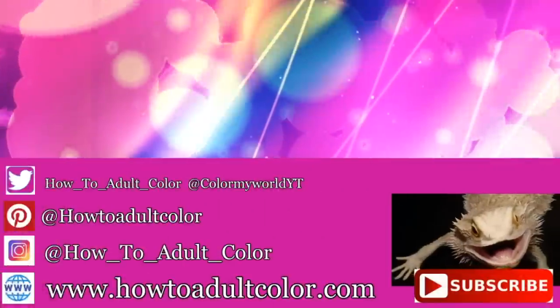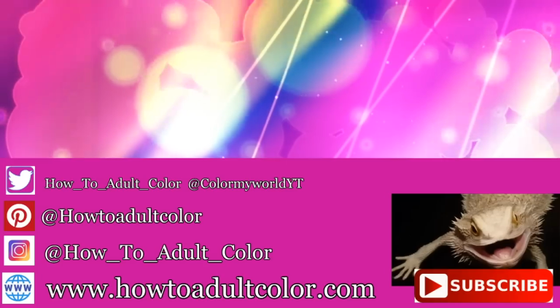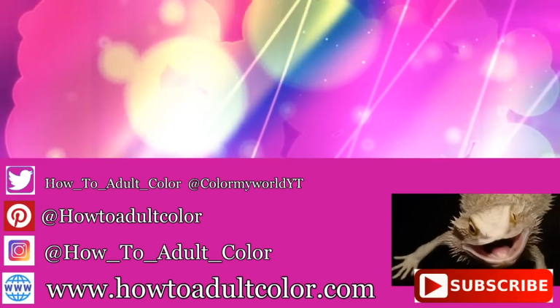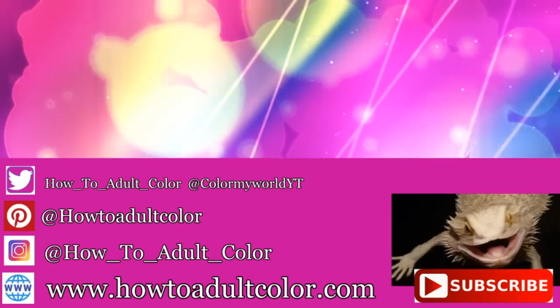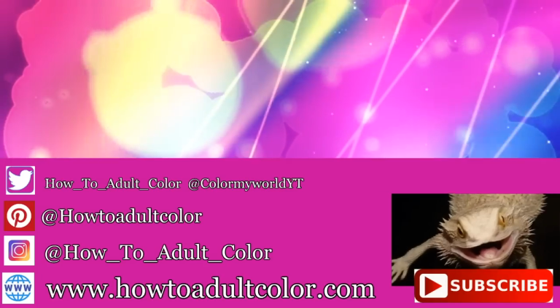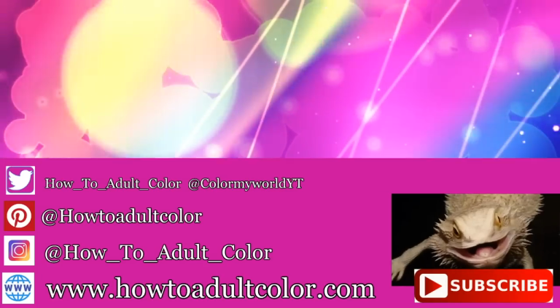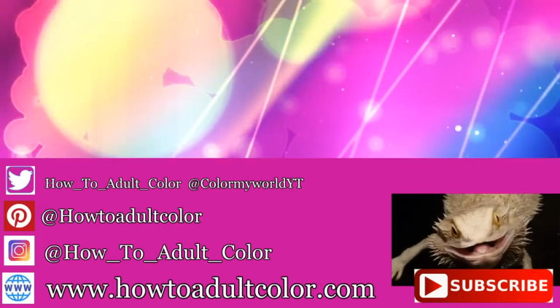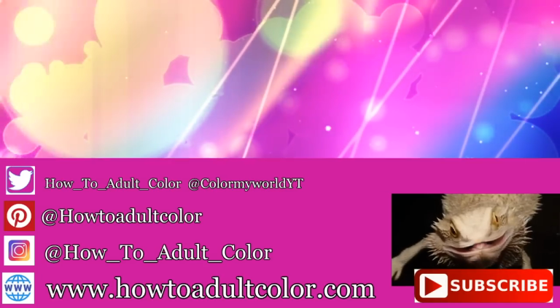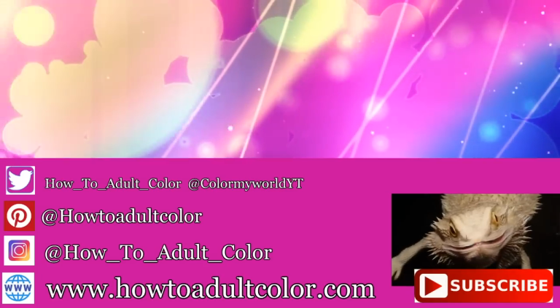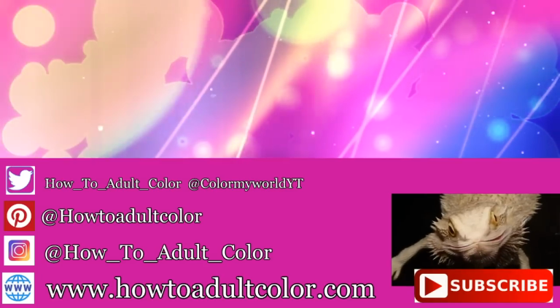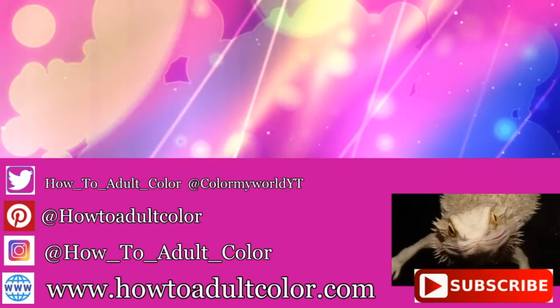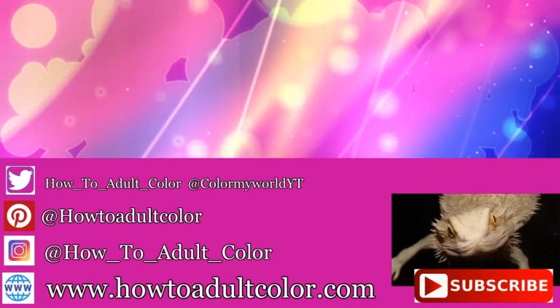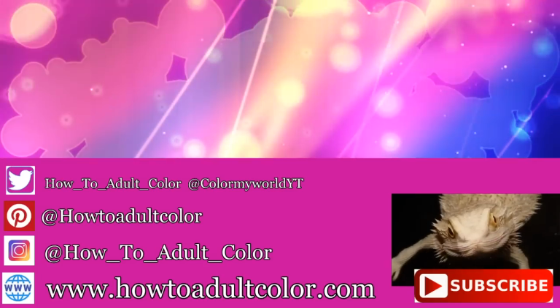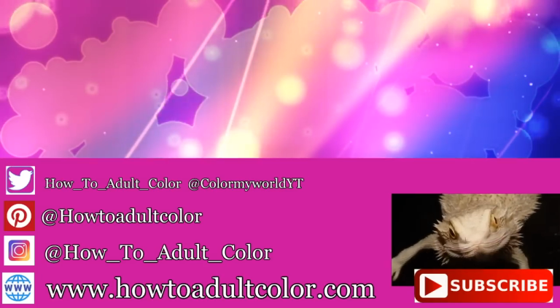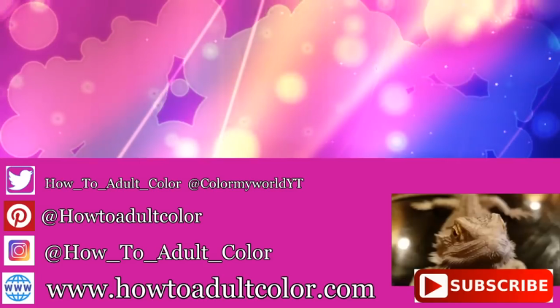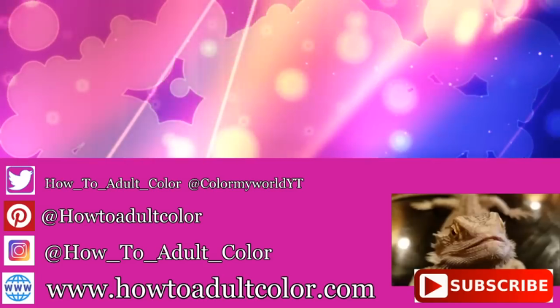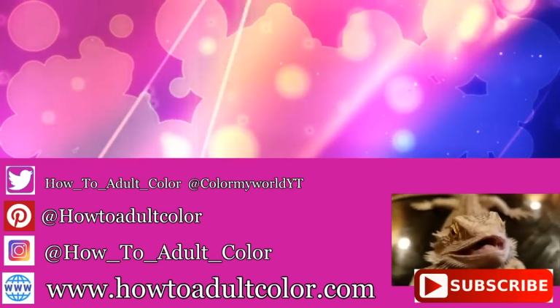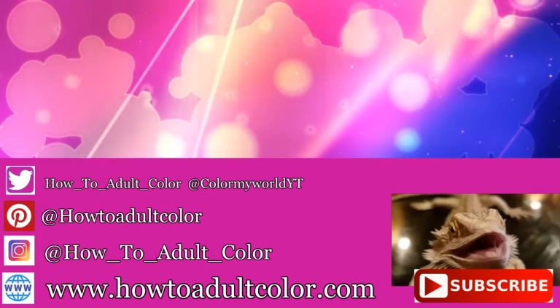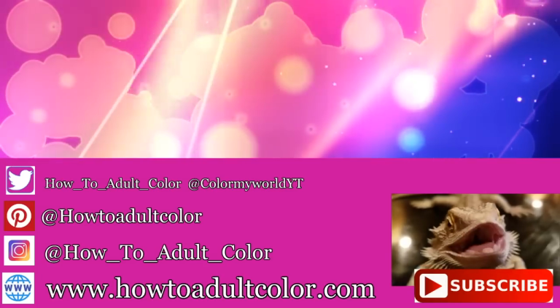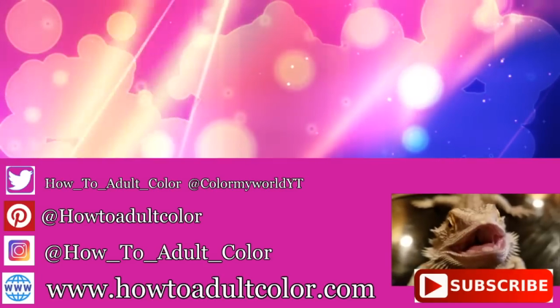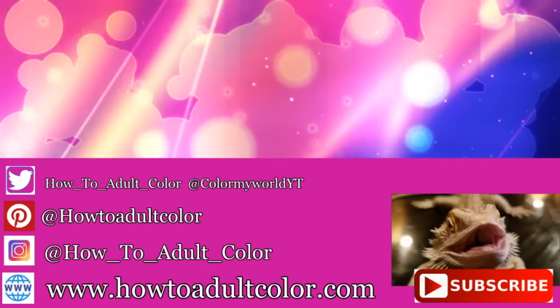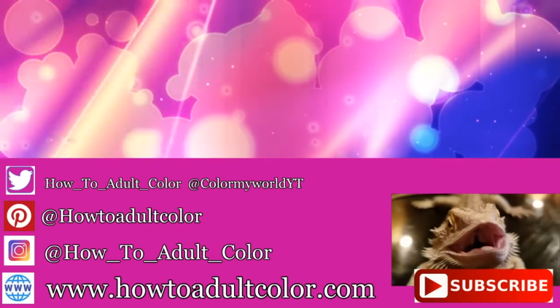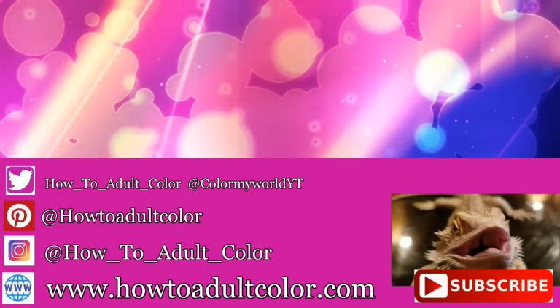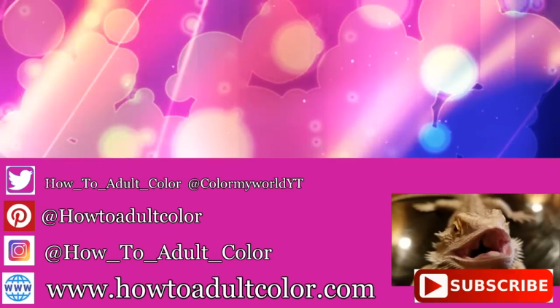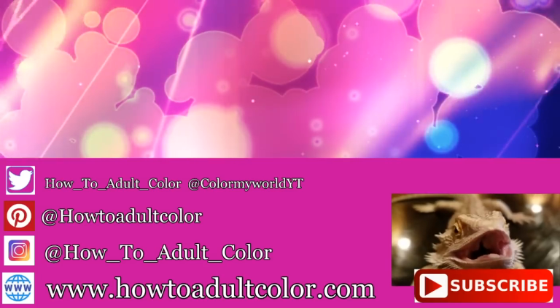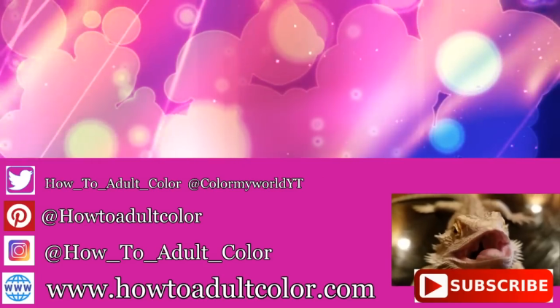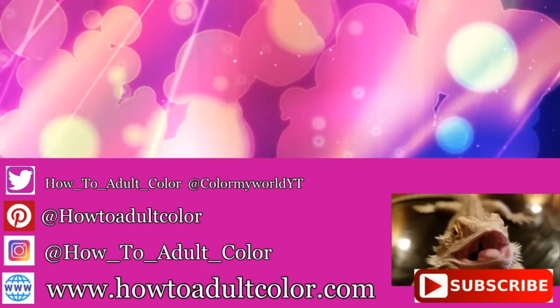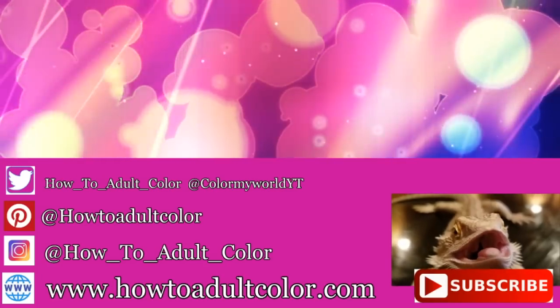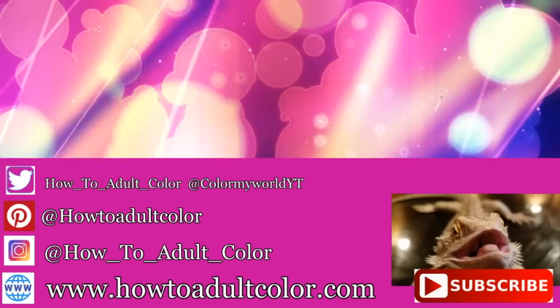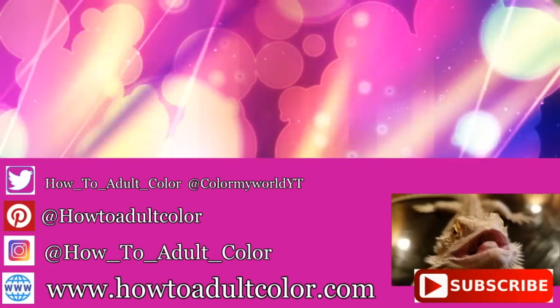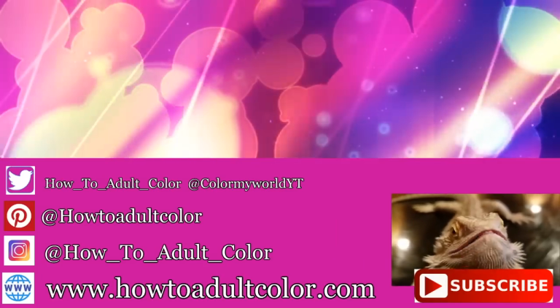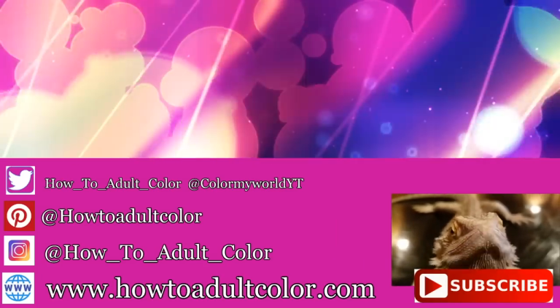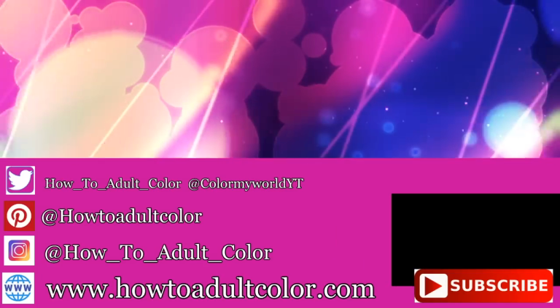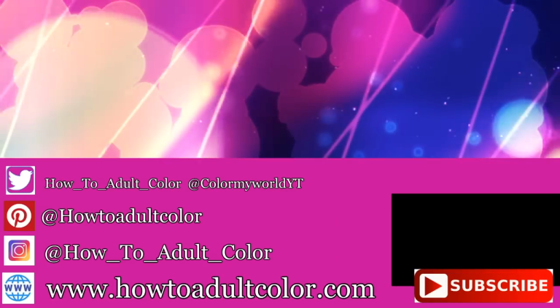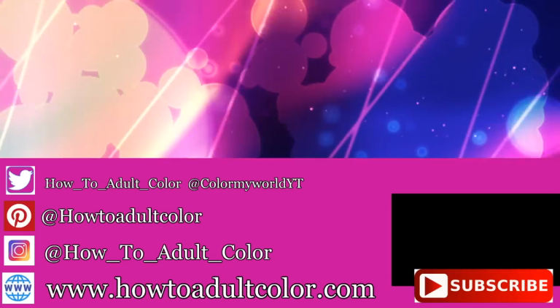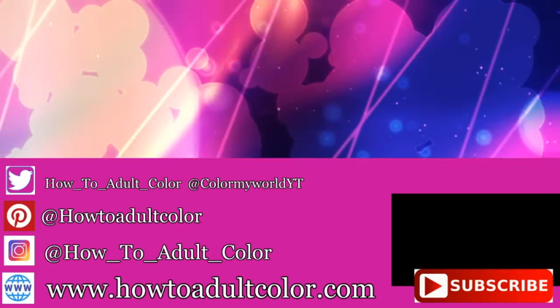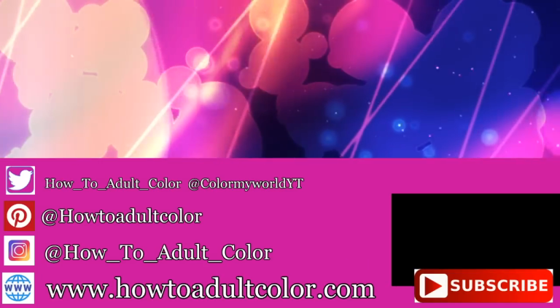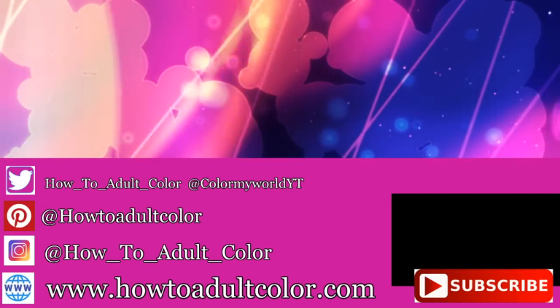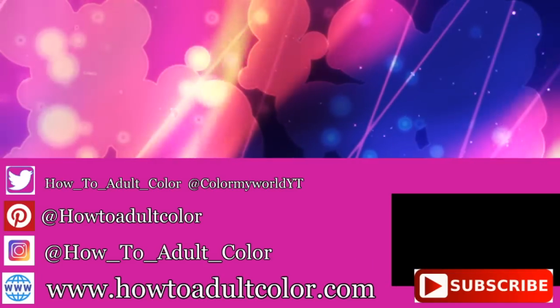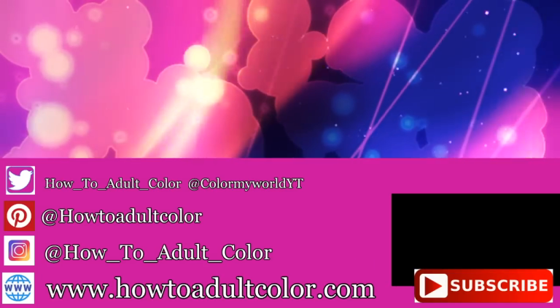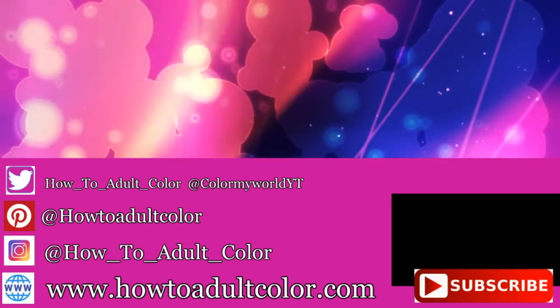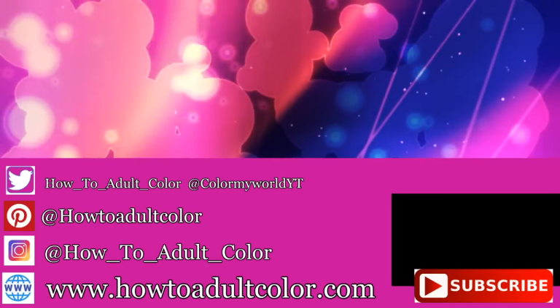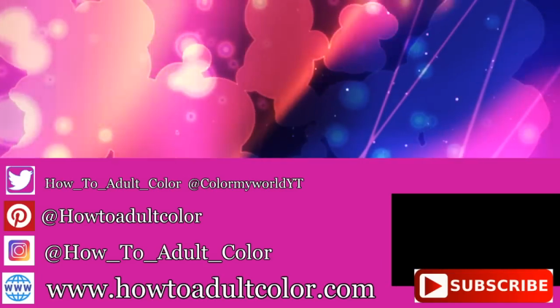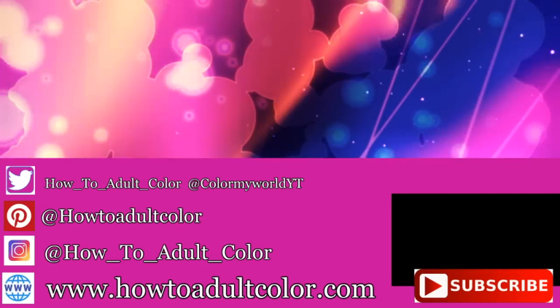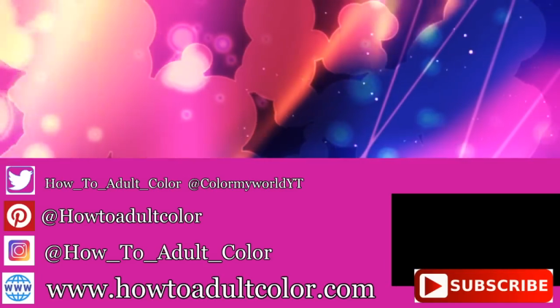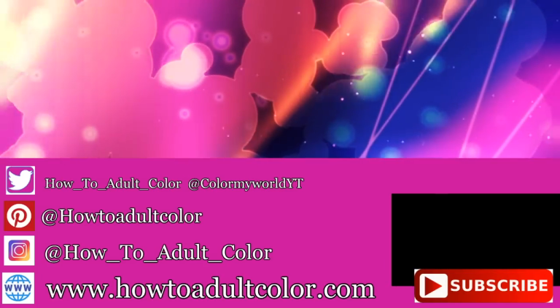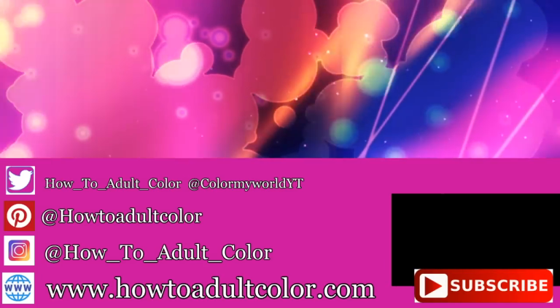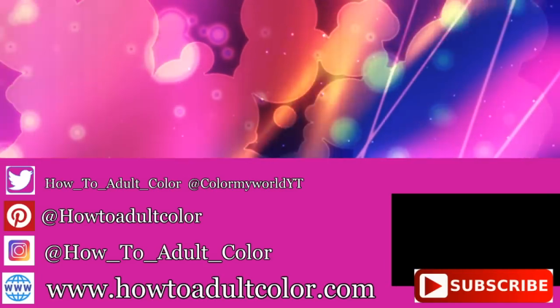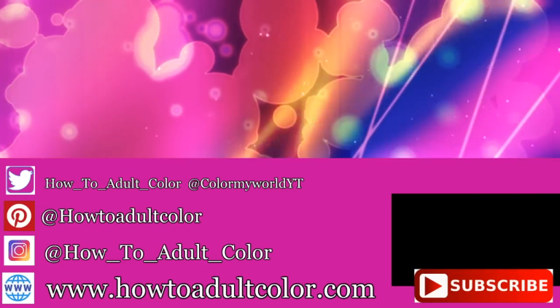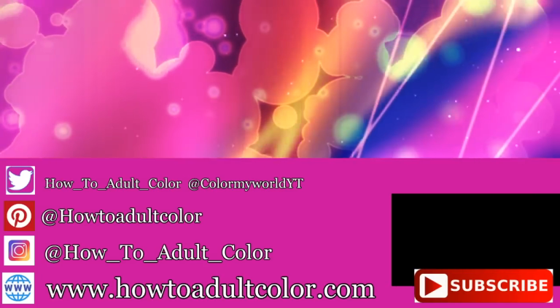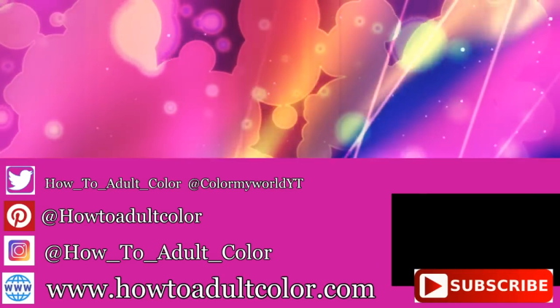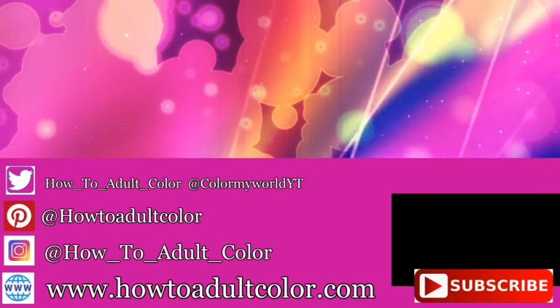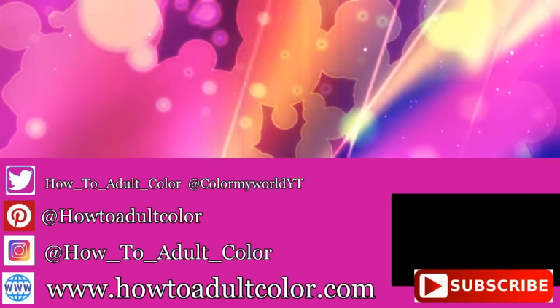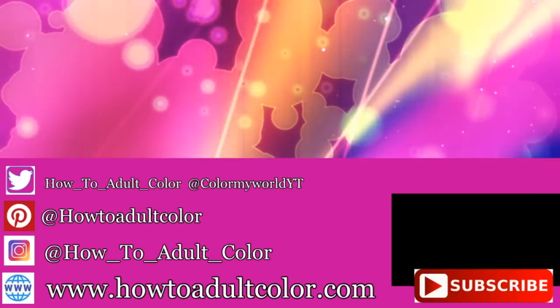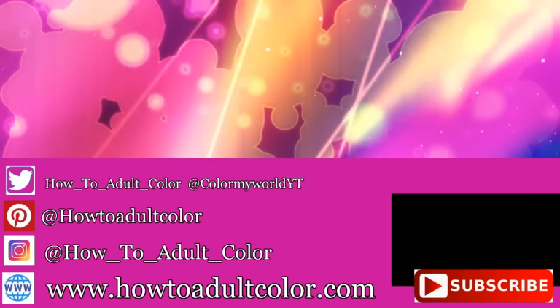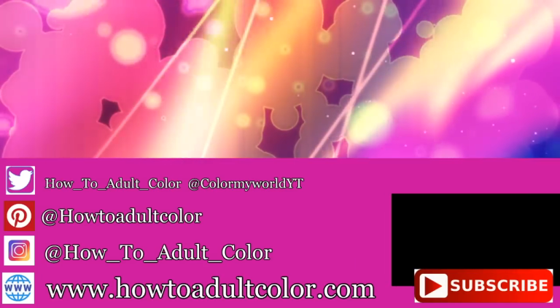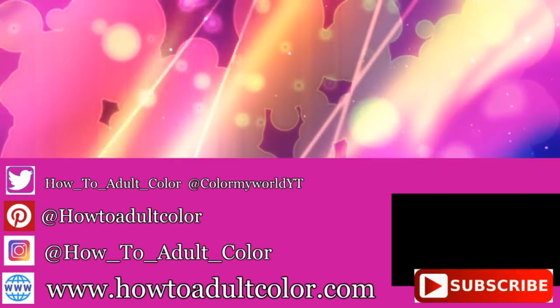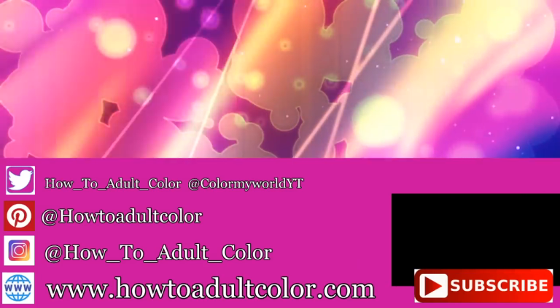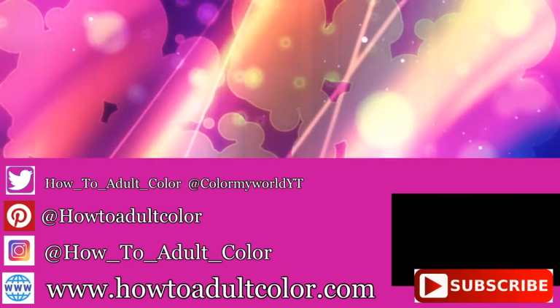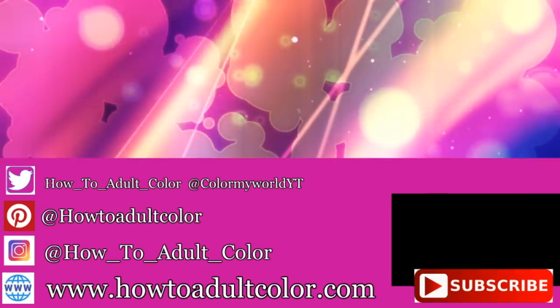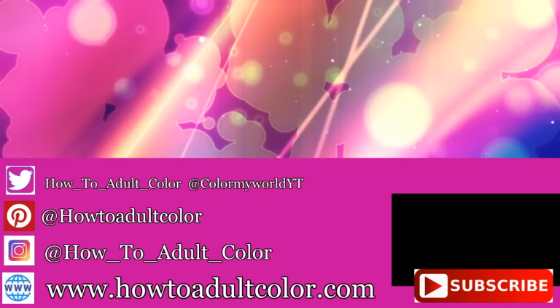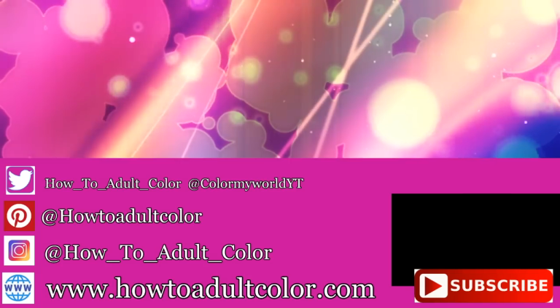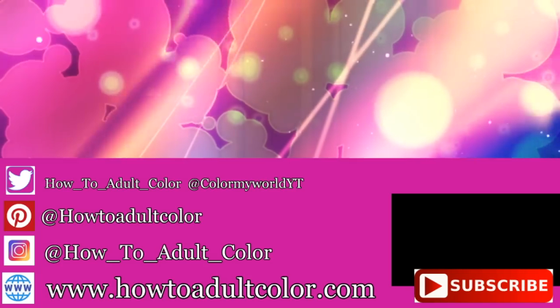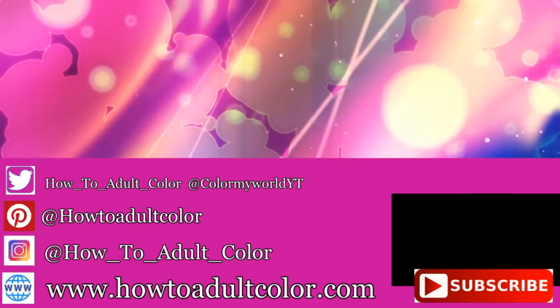If you liked what you saw and want to see more, hit that like and subscribe and don't forget to ring that bell.